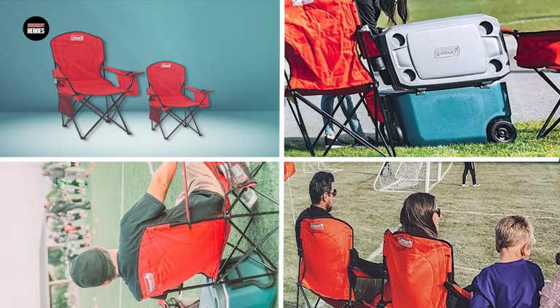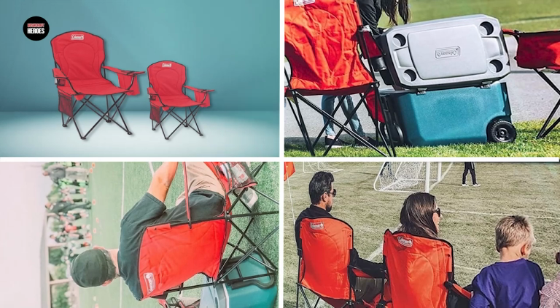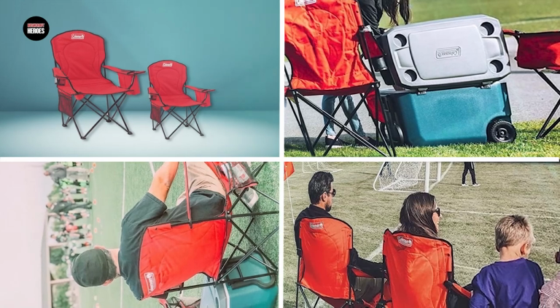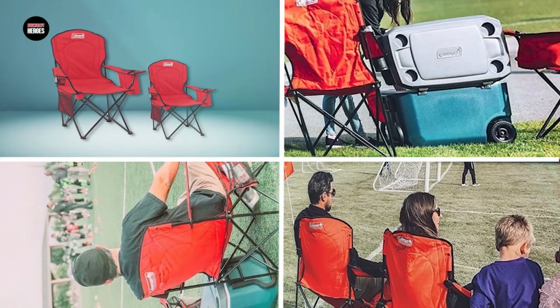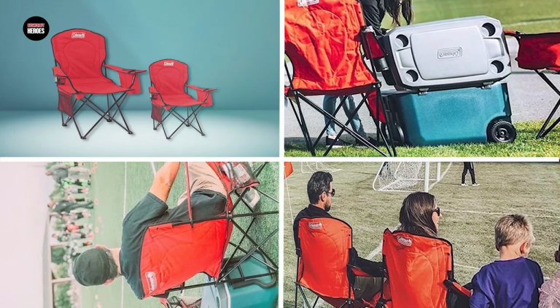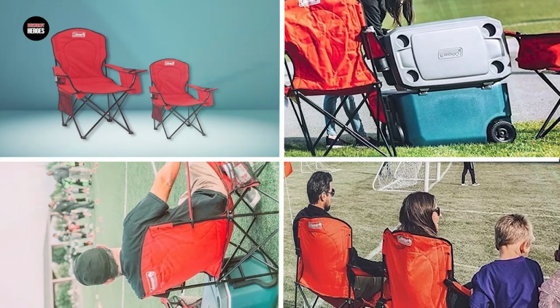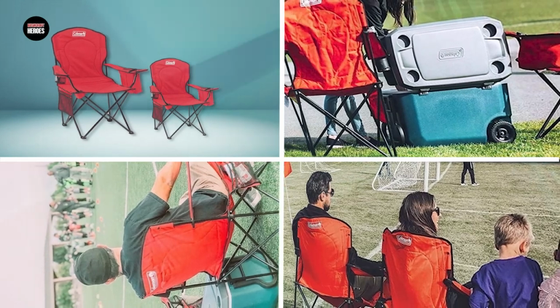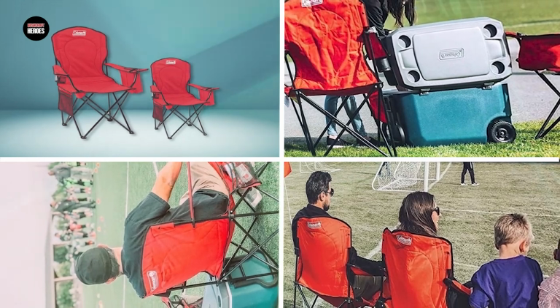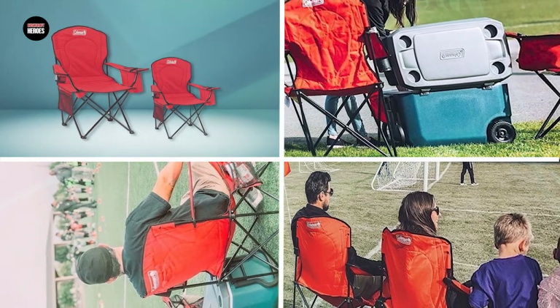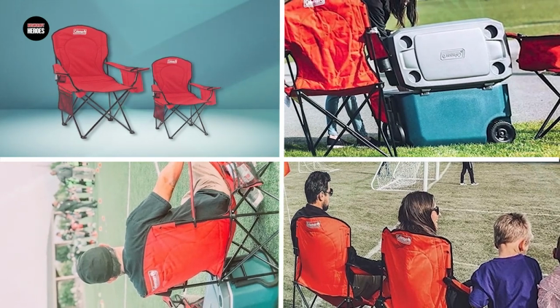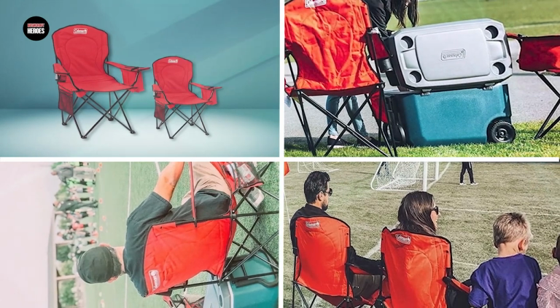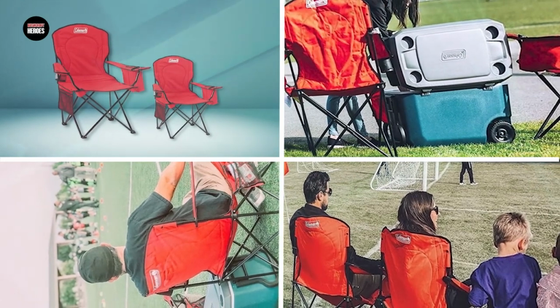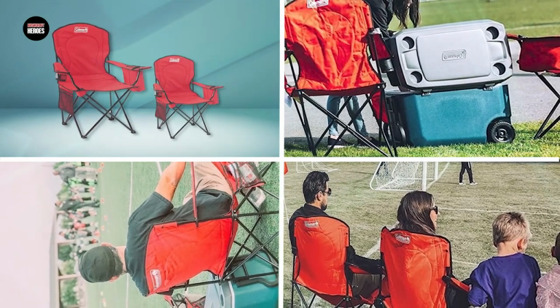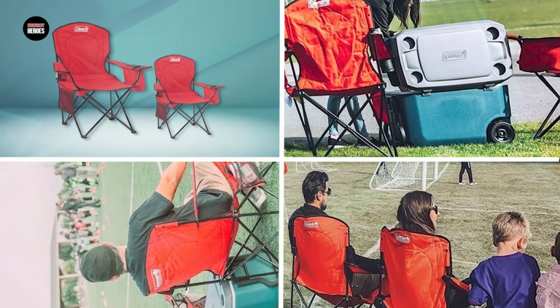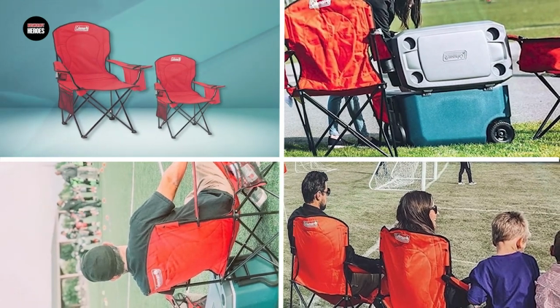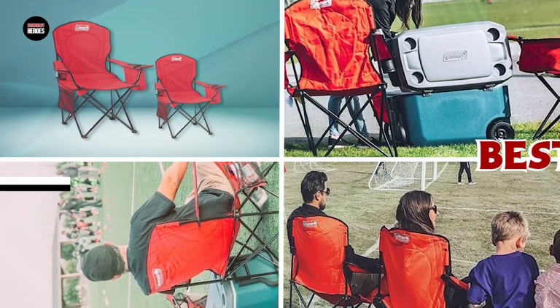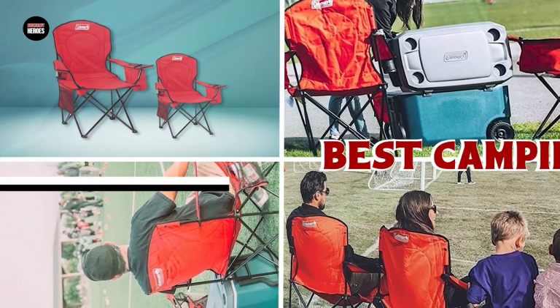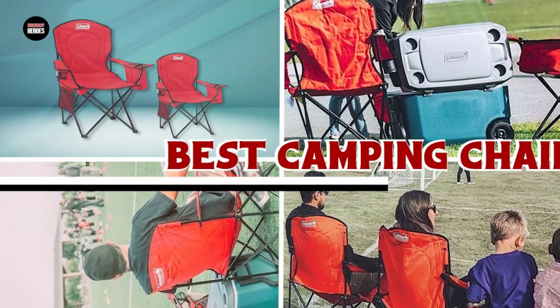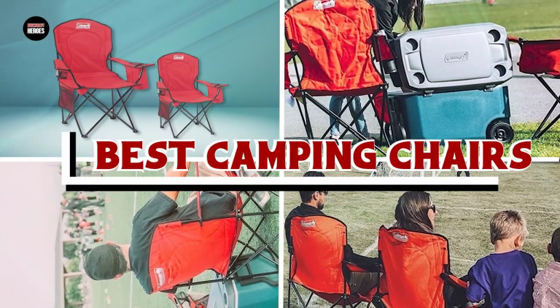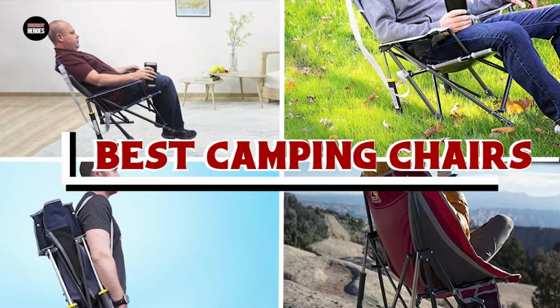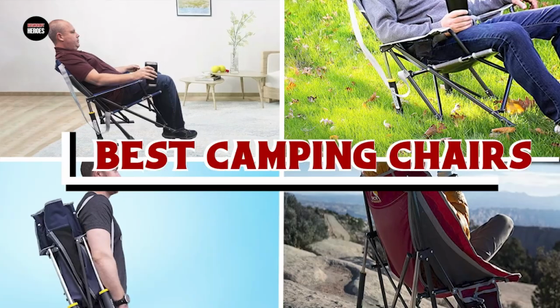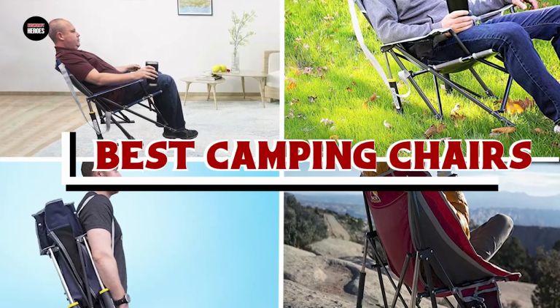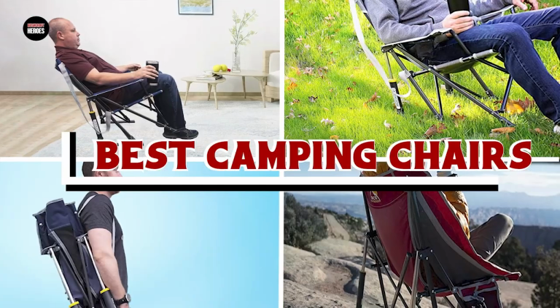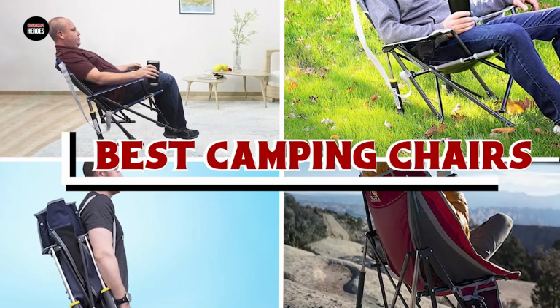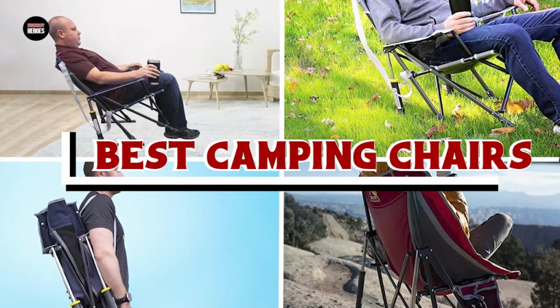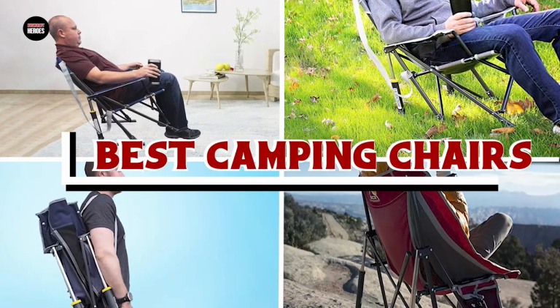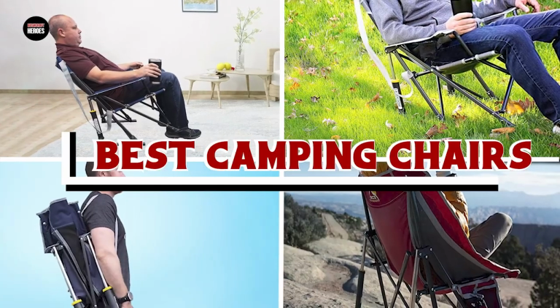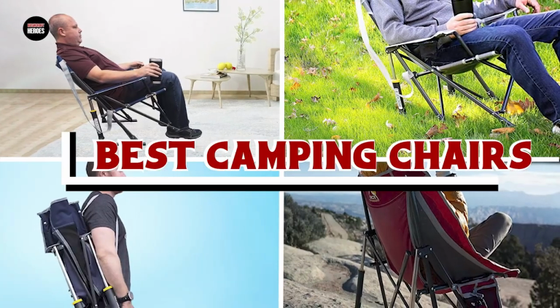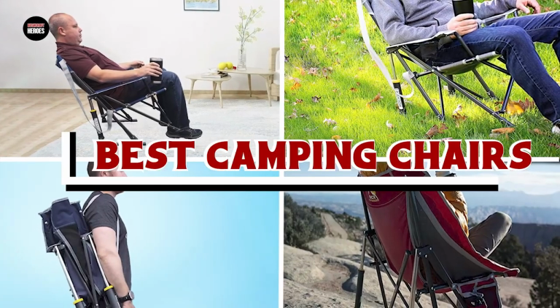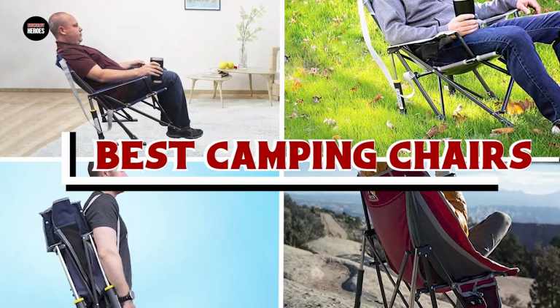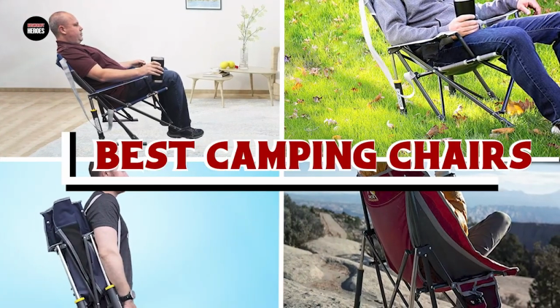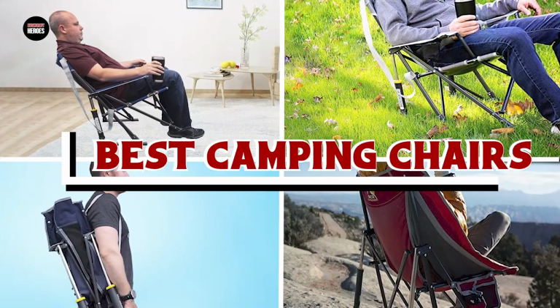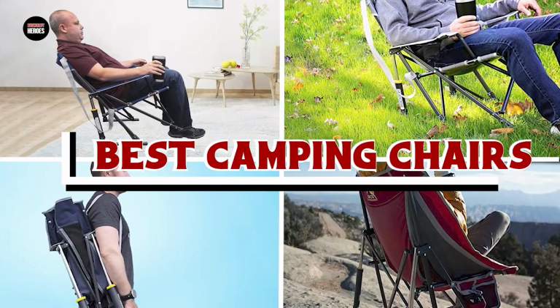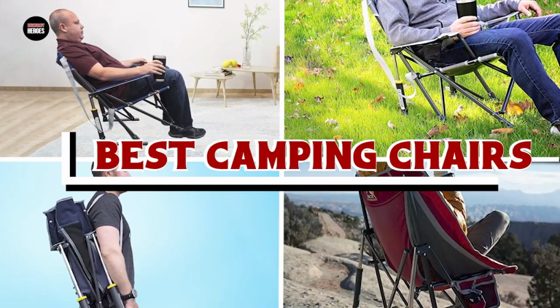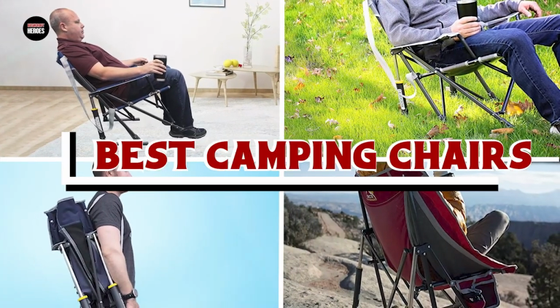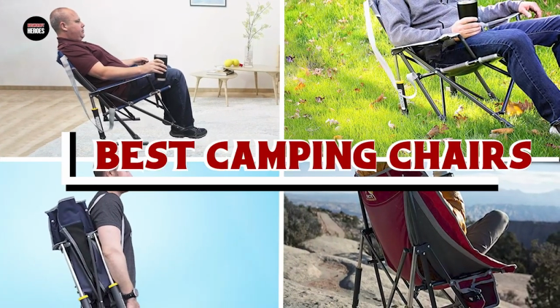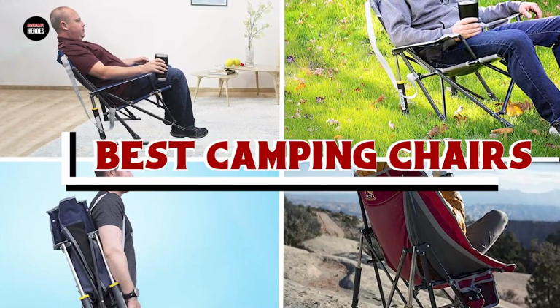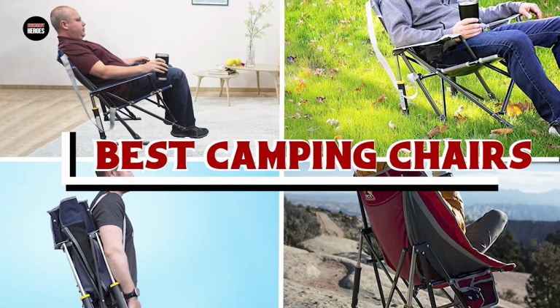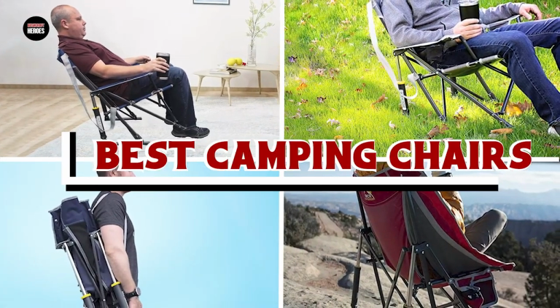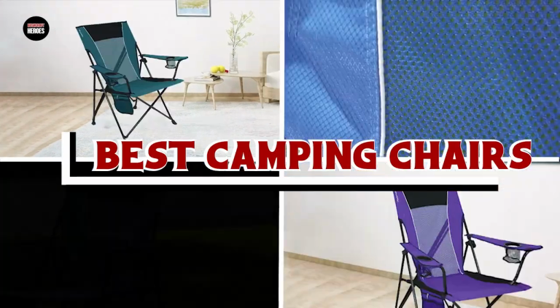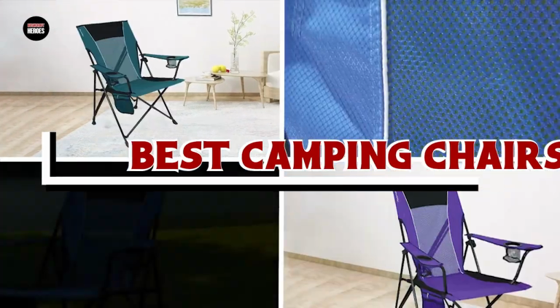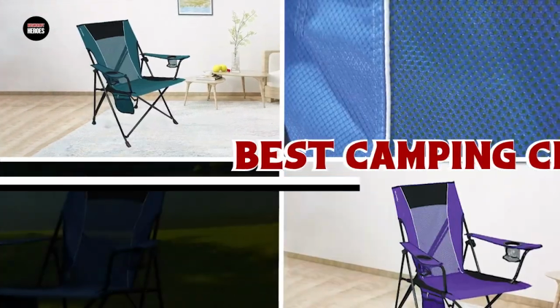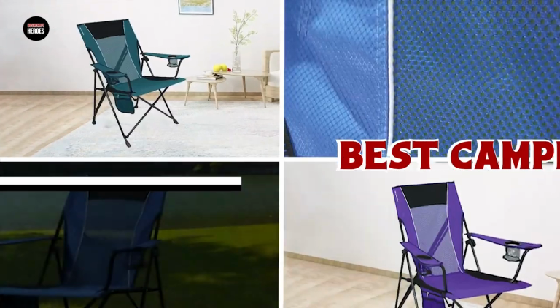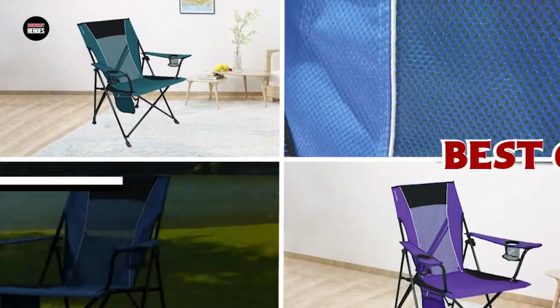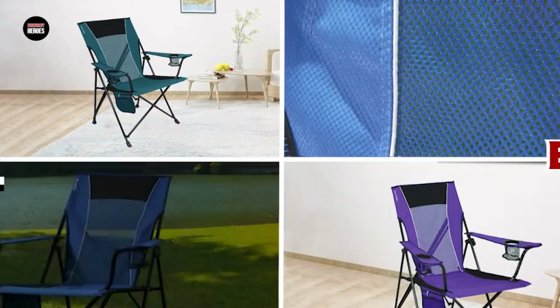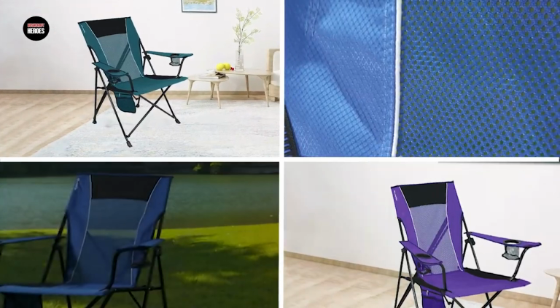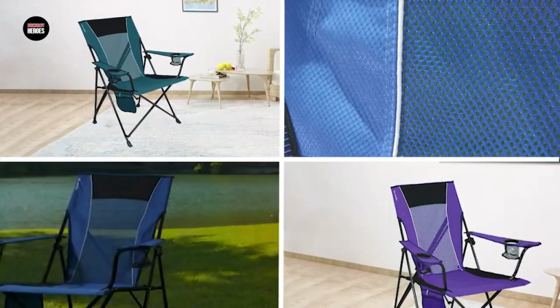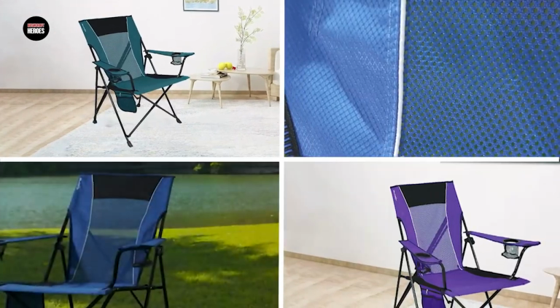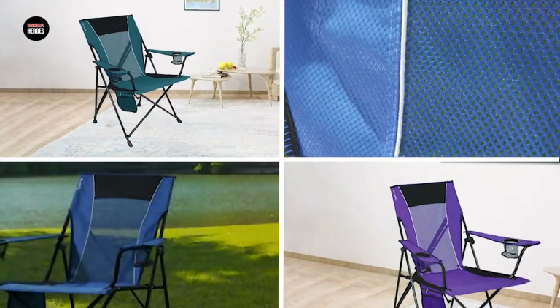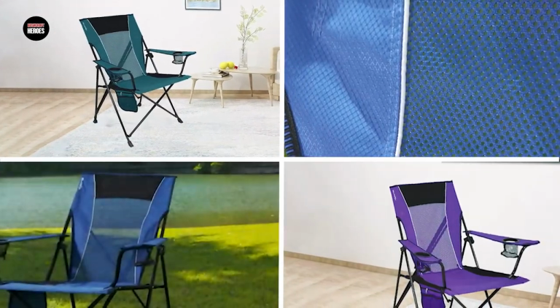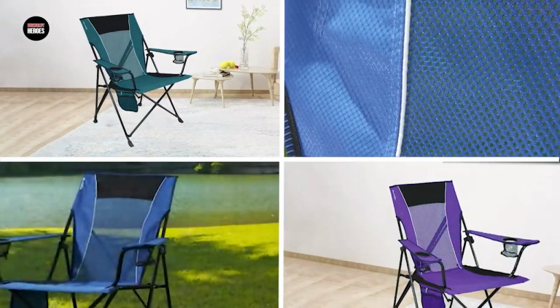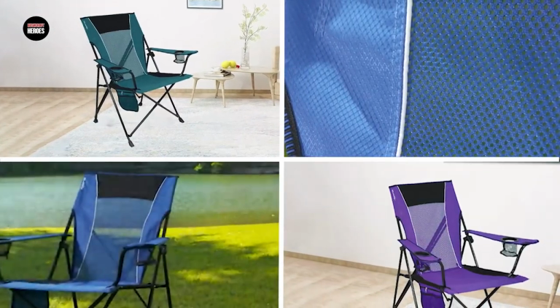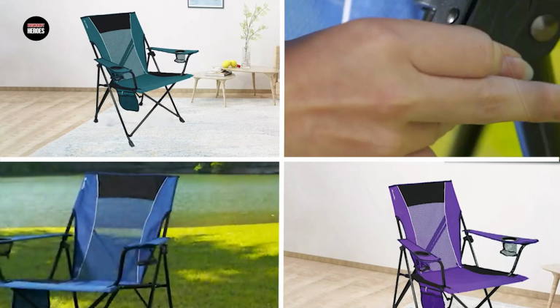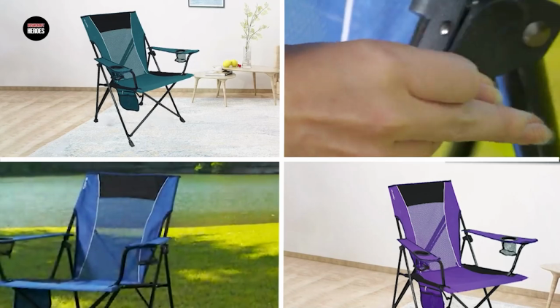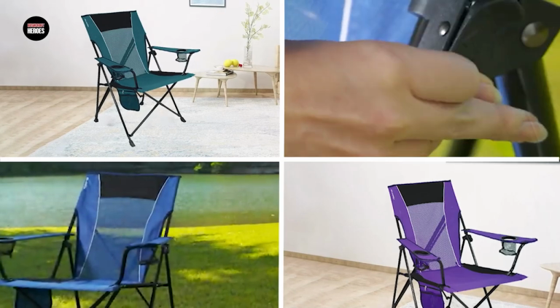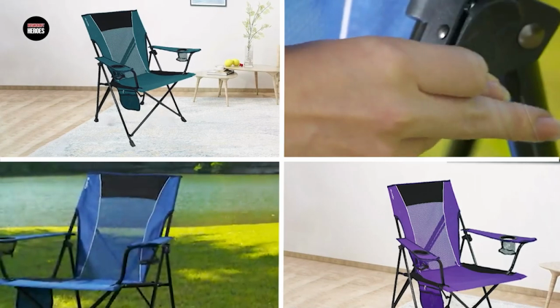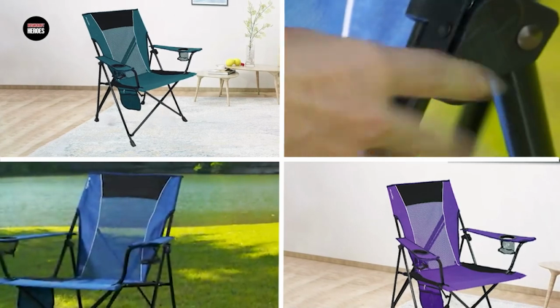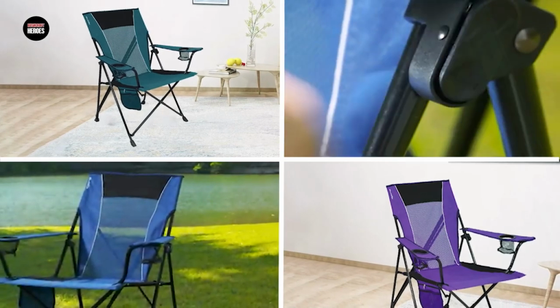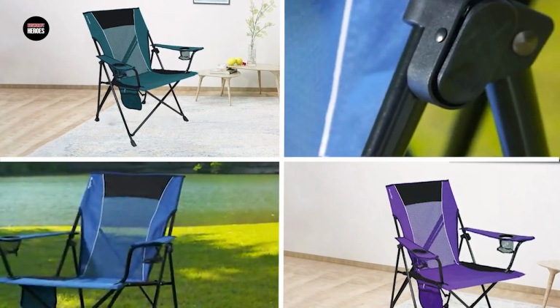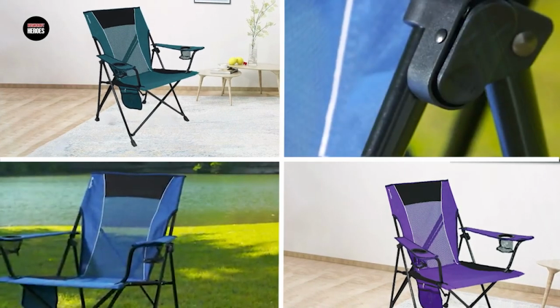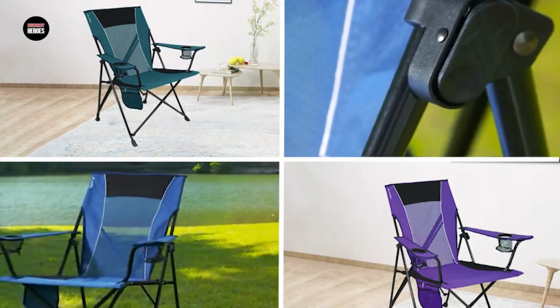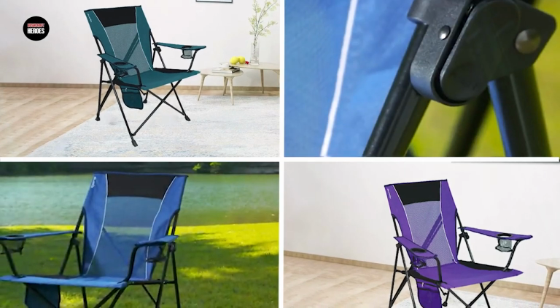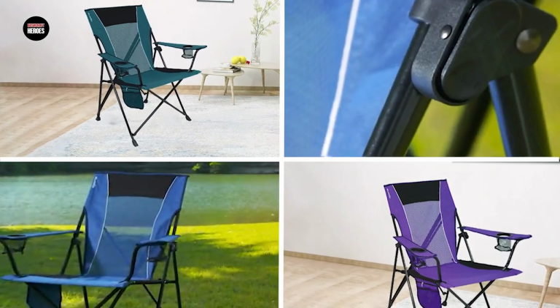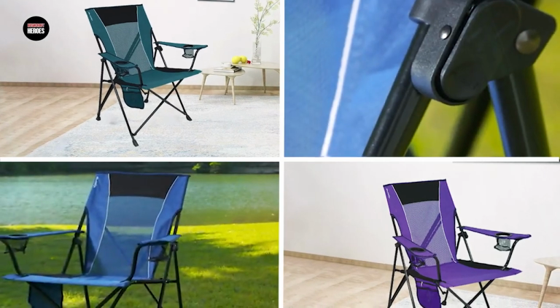If you want to get the best camping chairs according to your needs, then watch the video till the end and then decide. So let's get started.